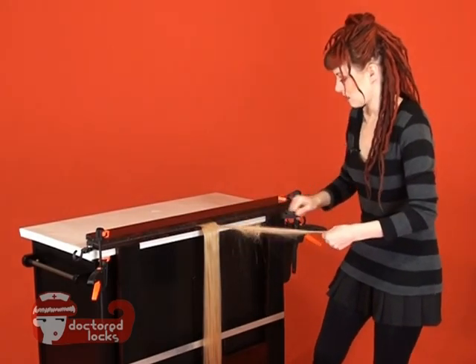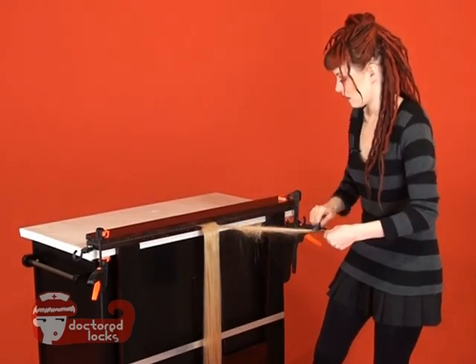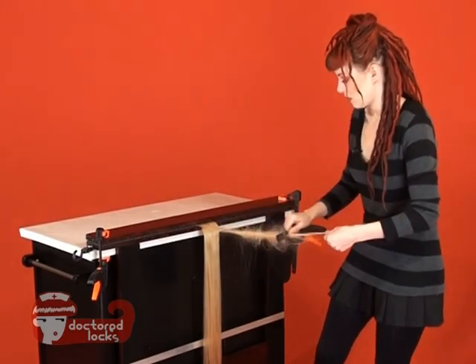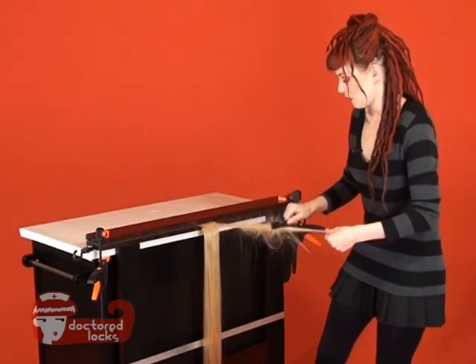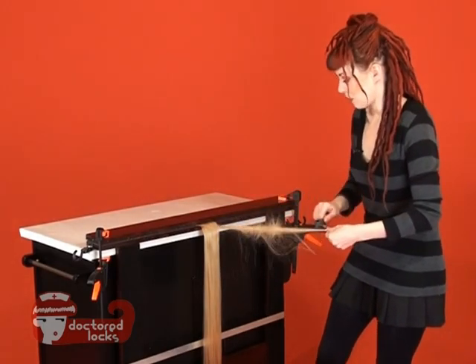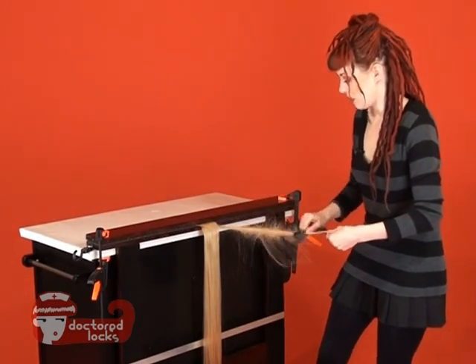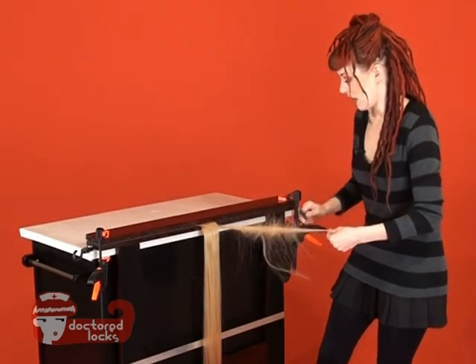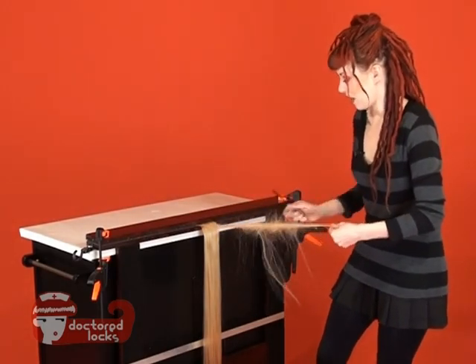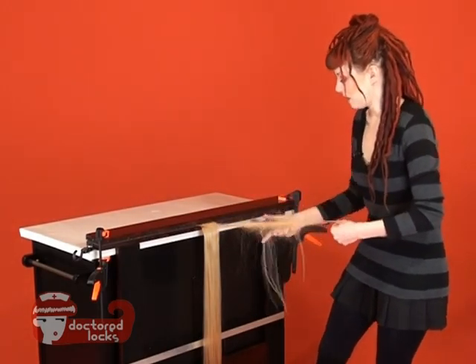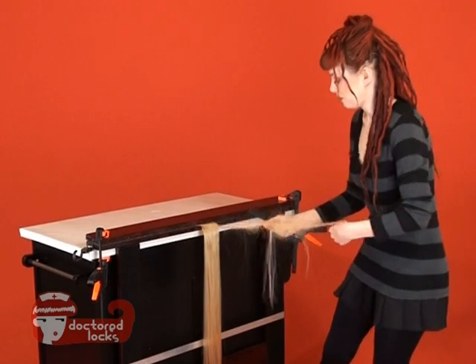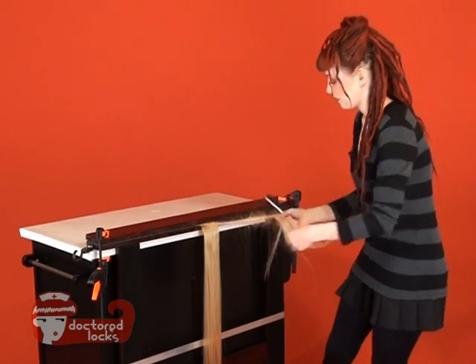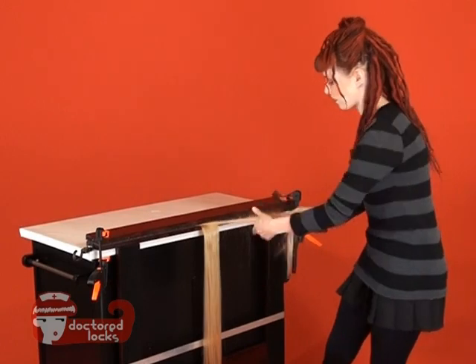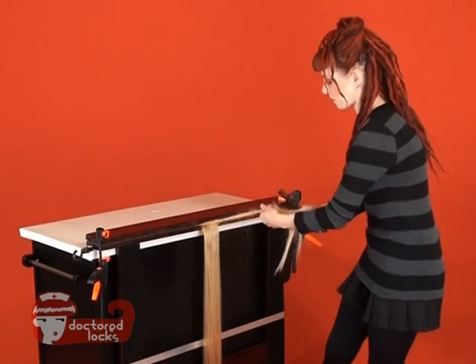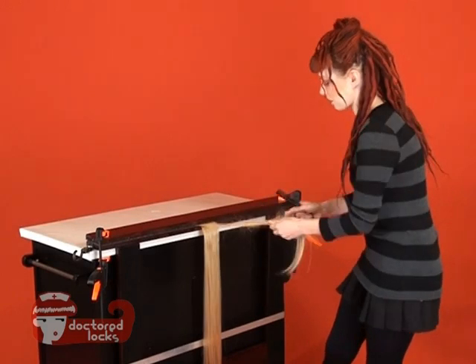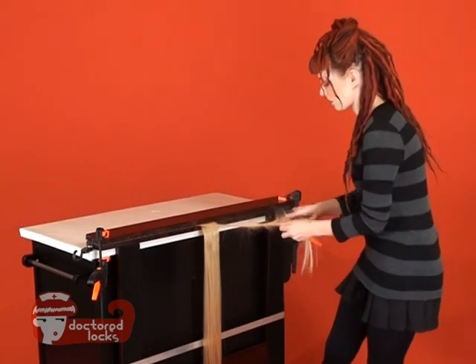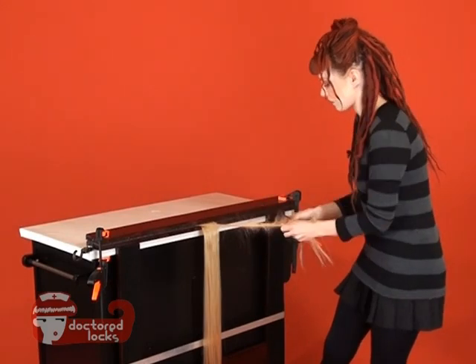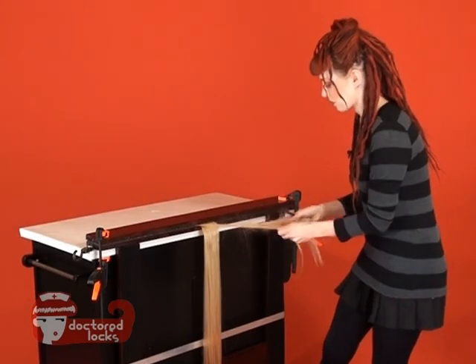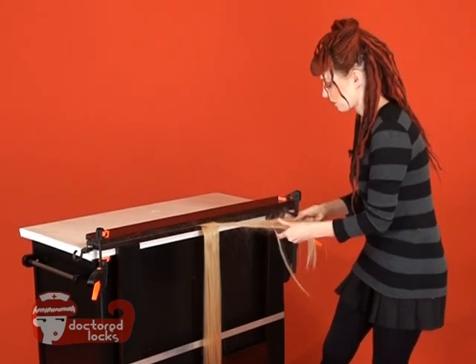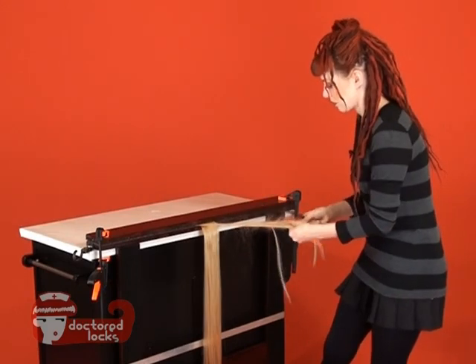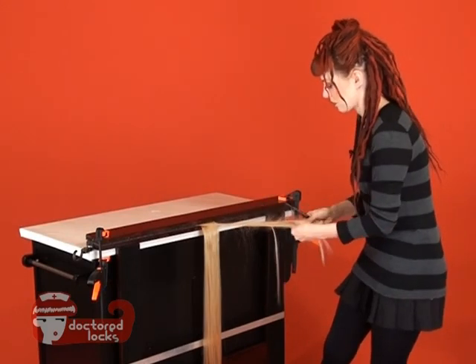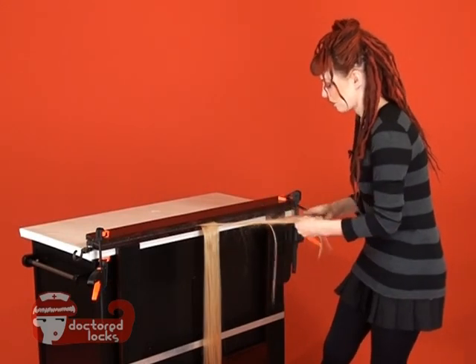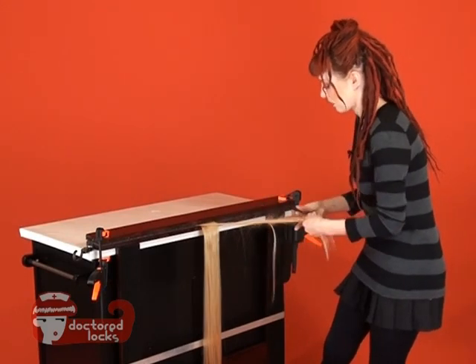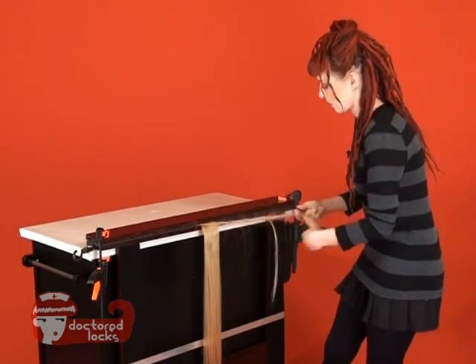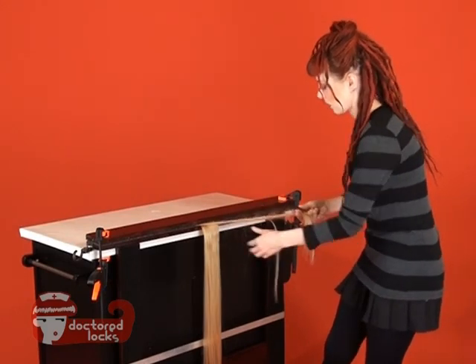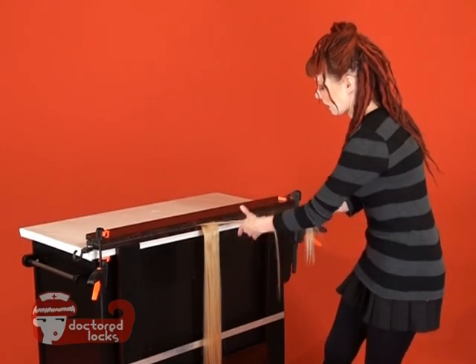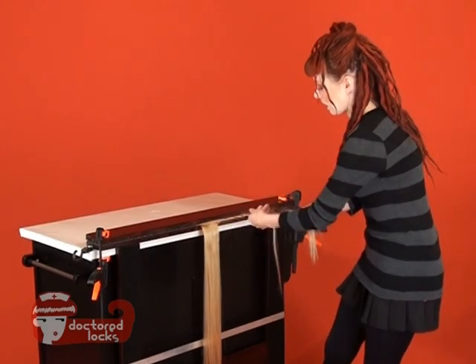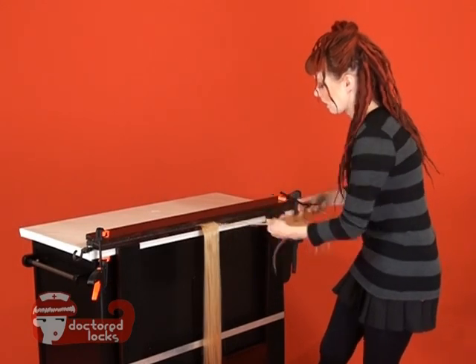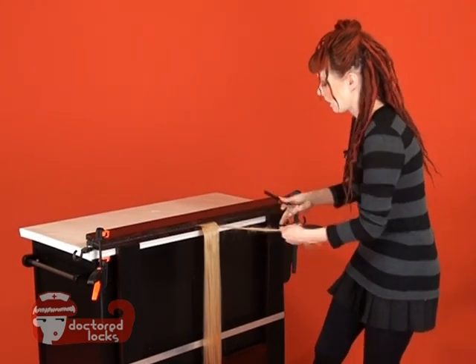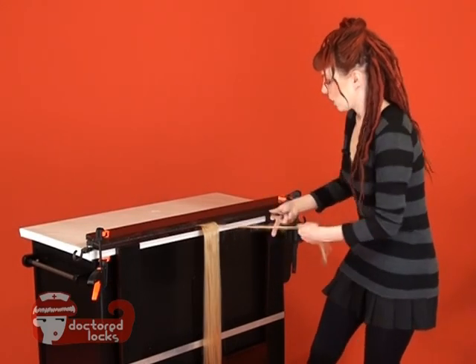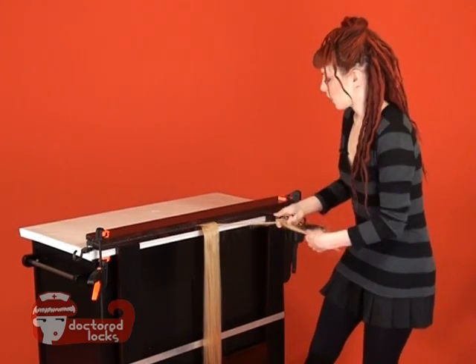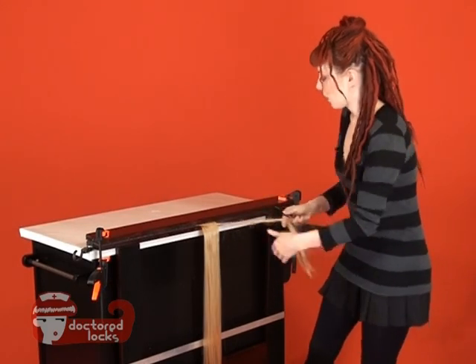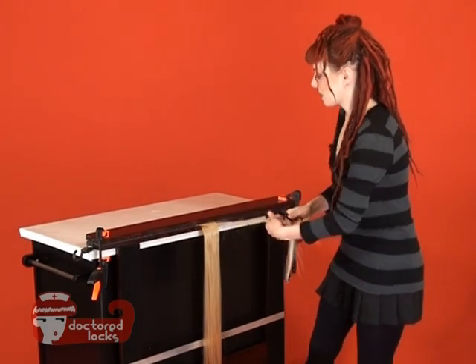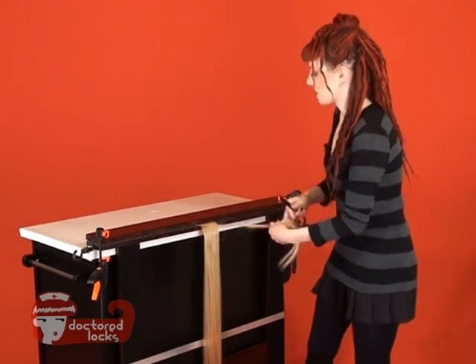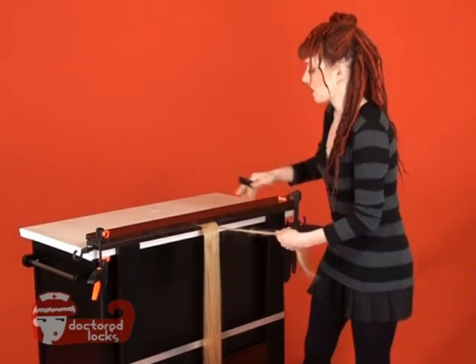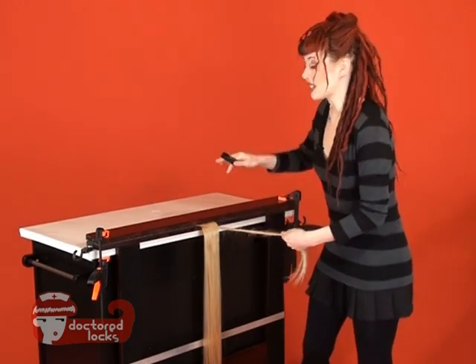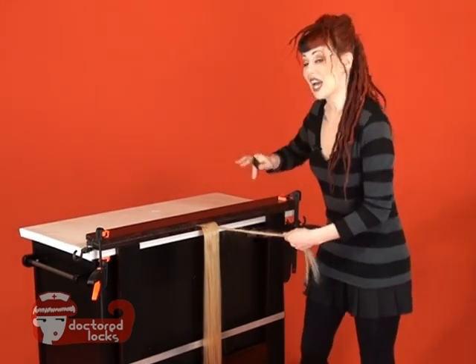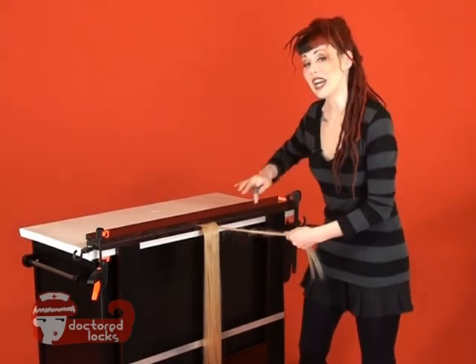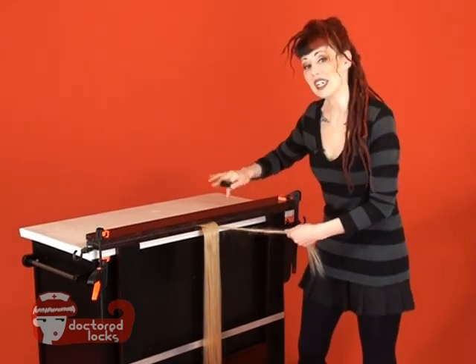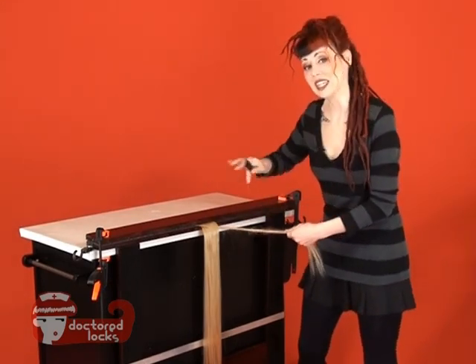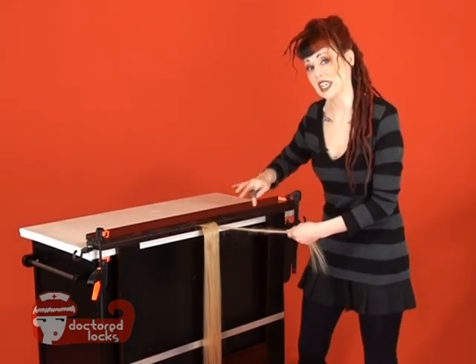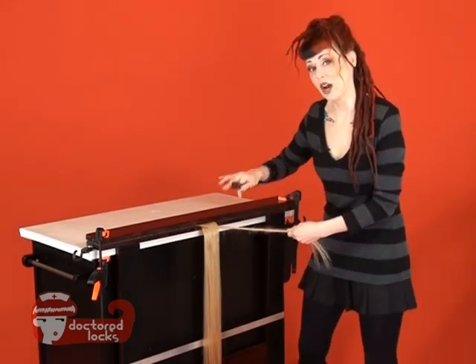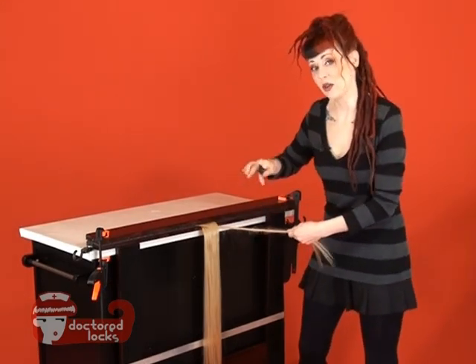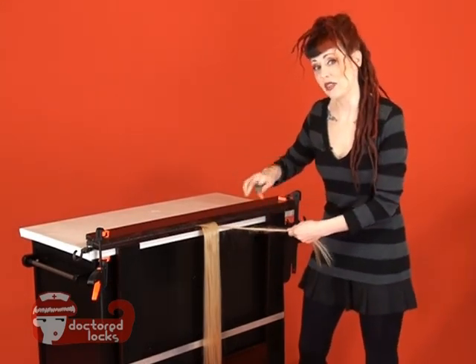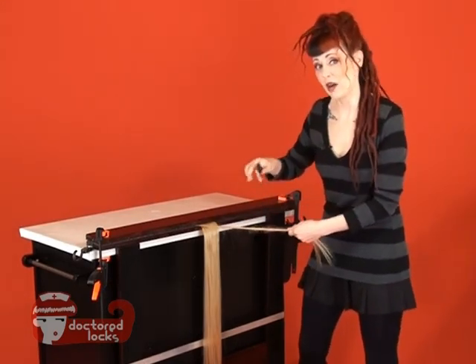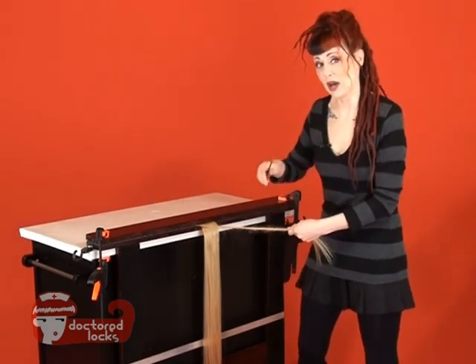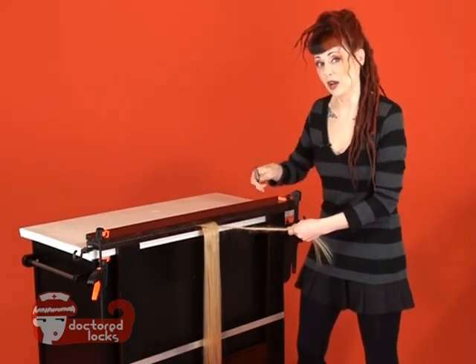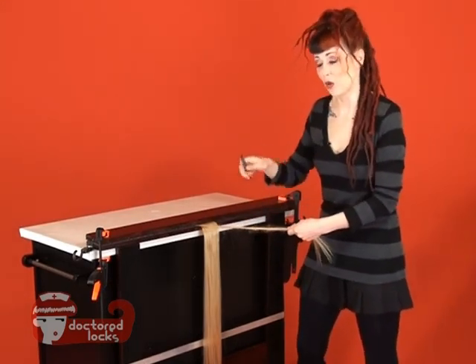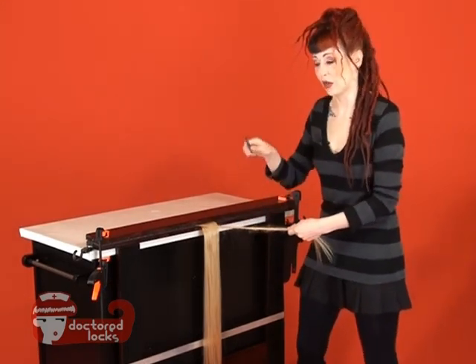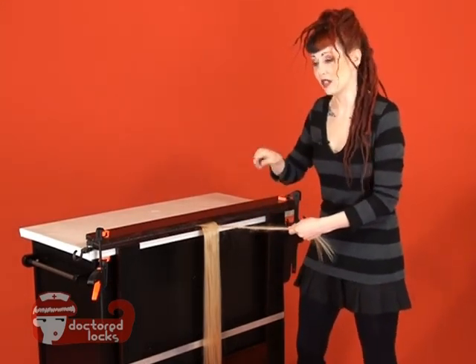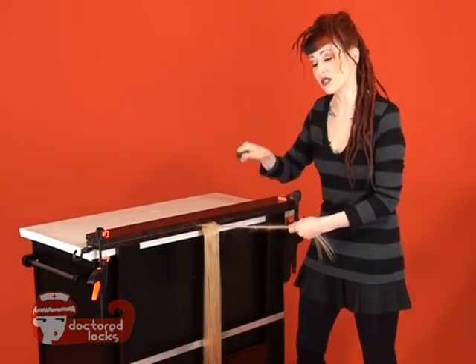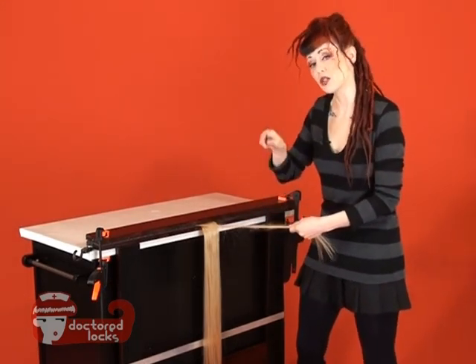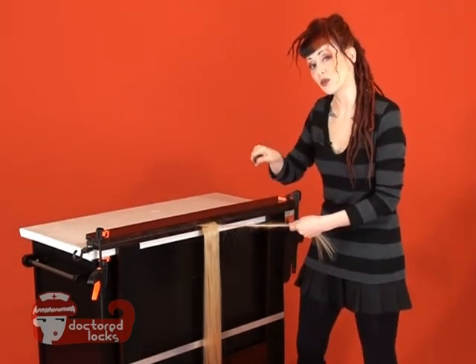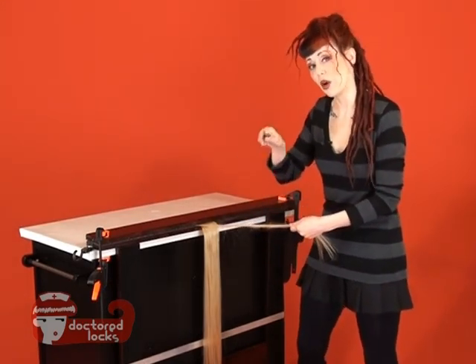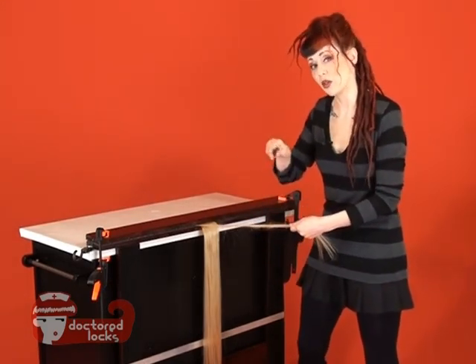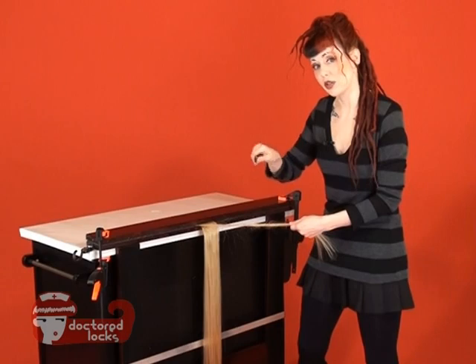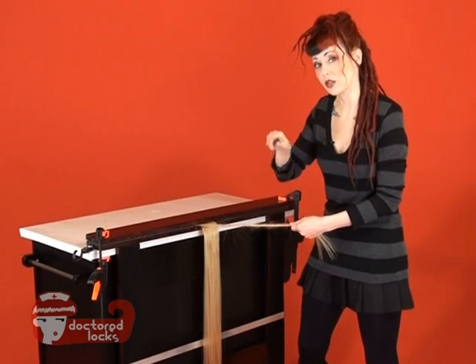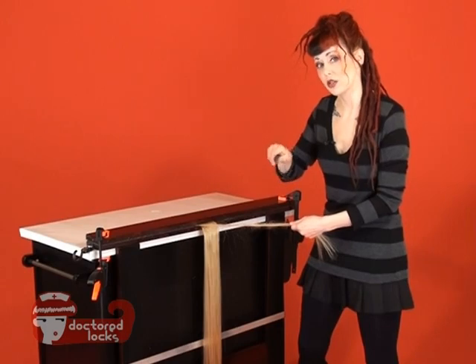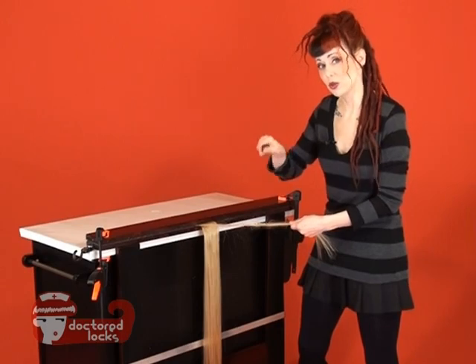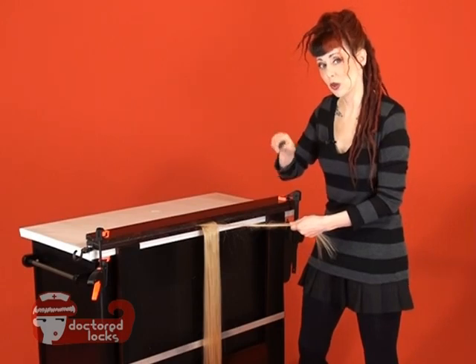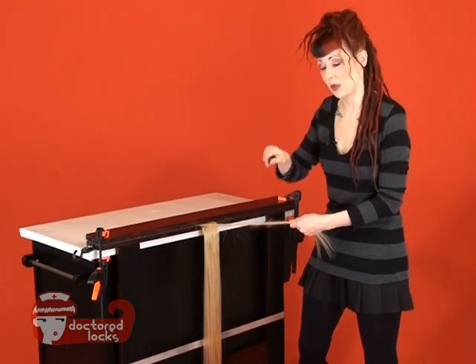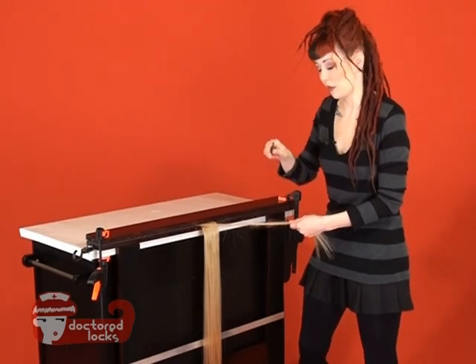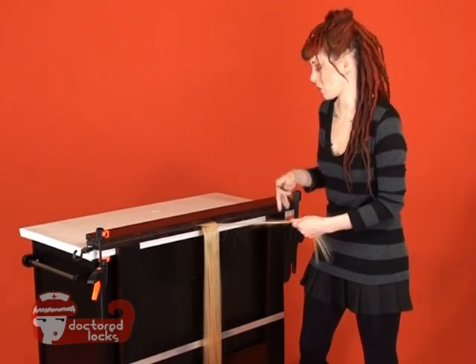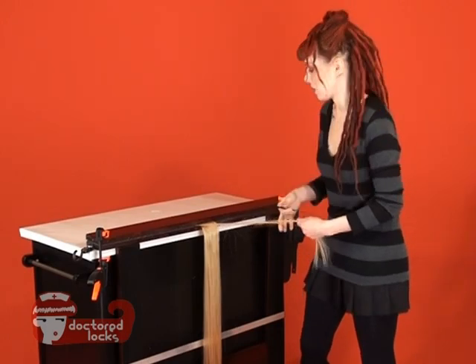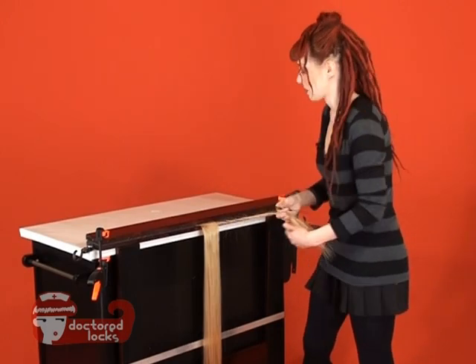From there, you're going to start tightening down that backcombing into smaller sweeping motions.